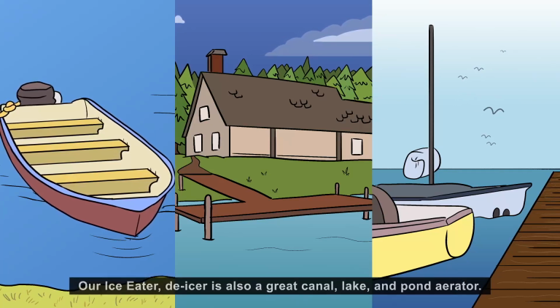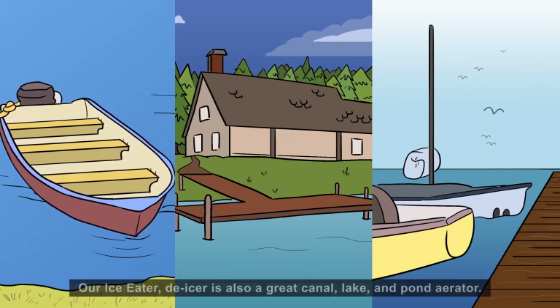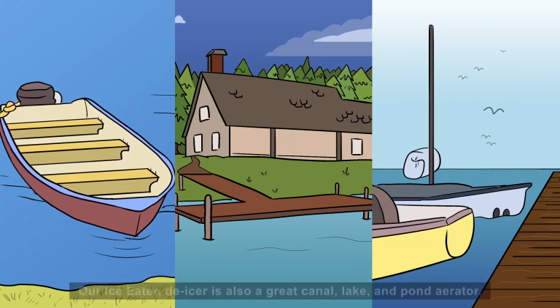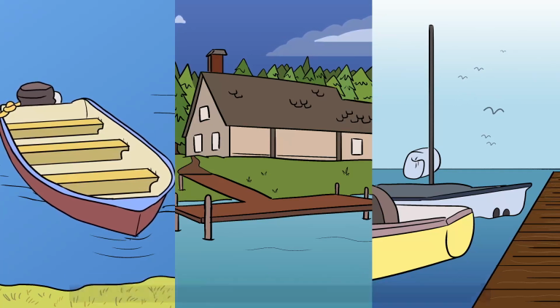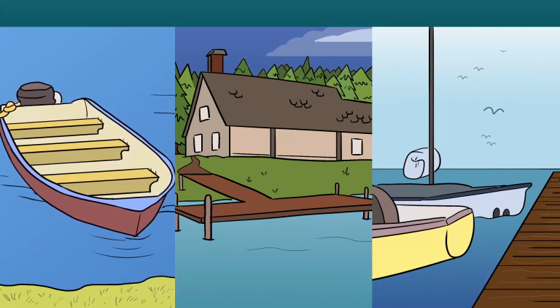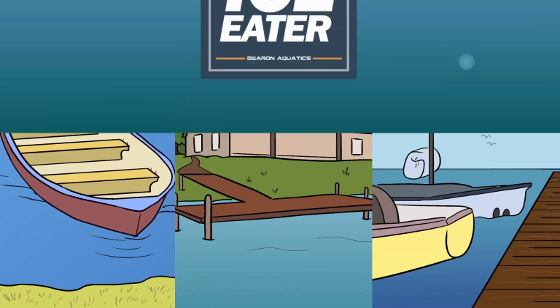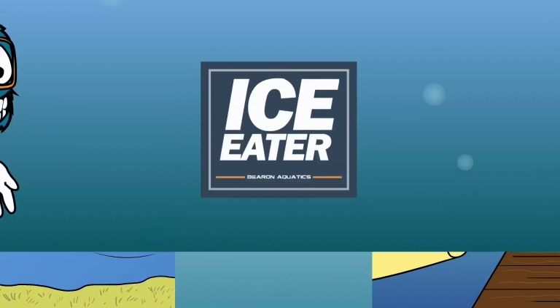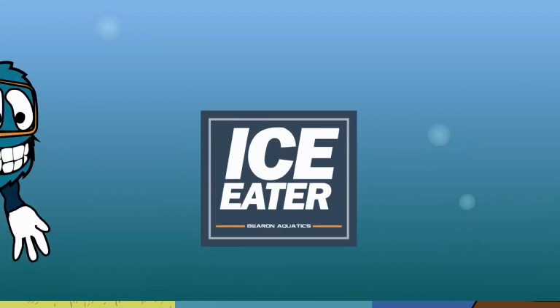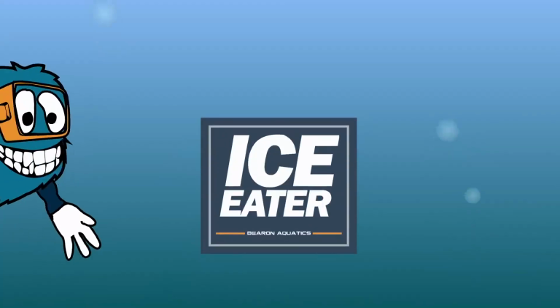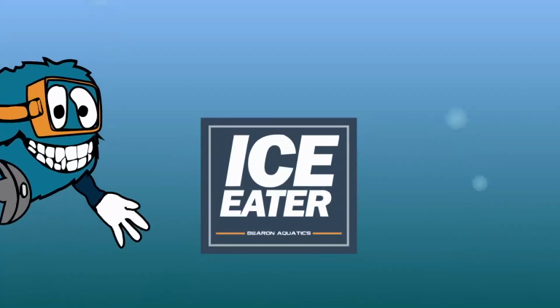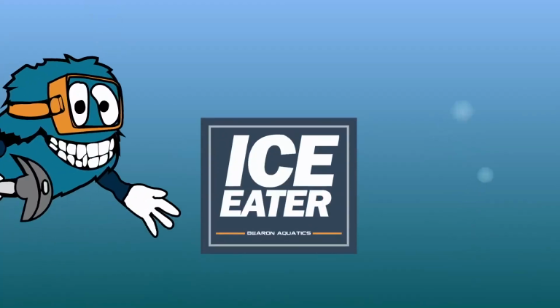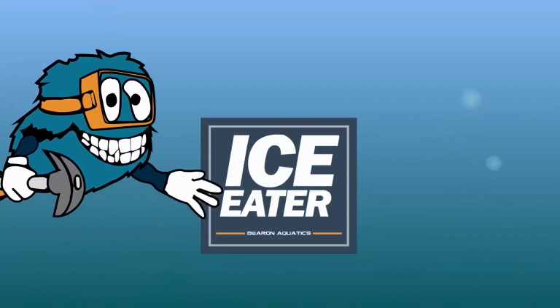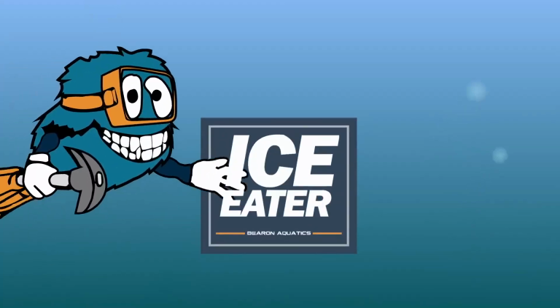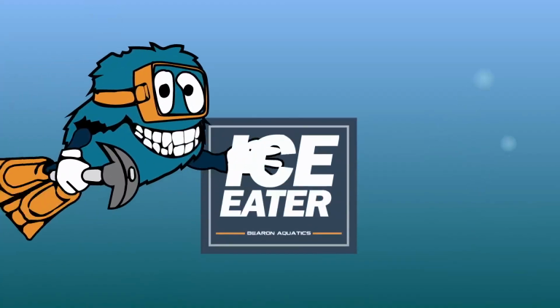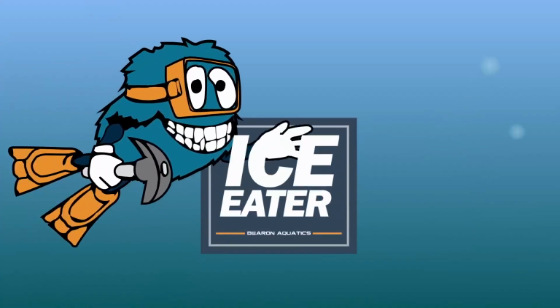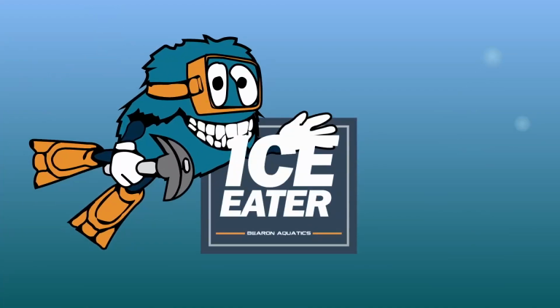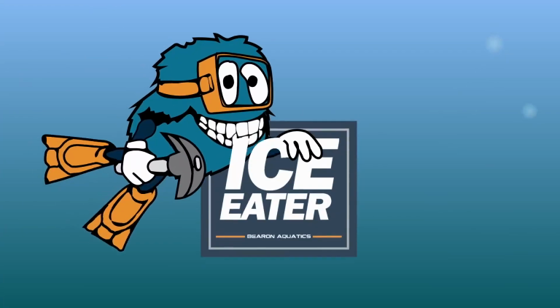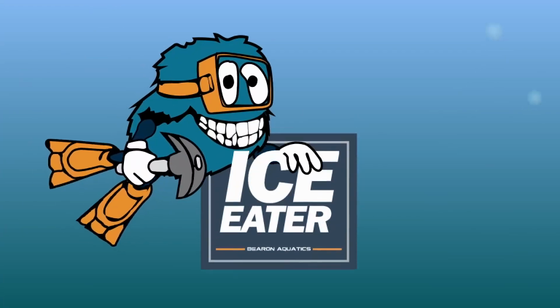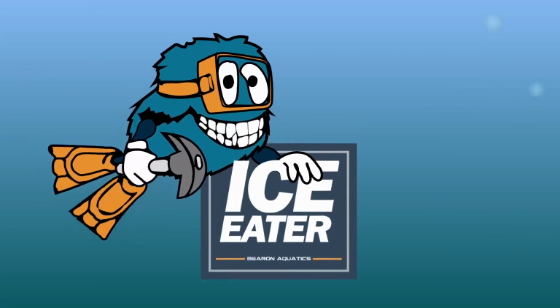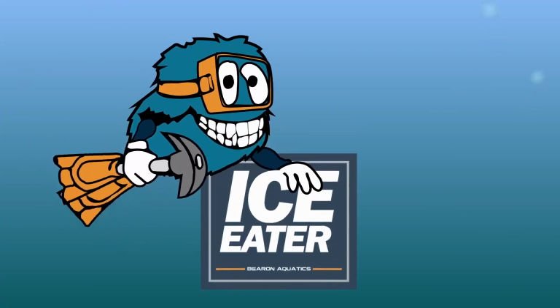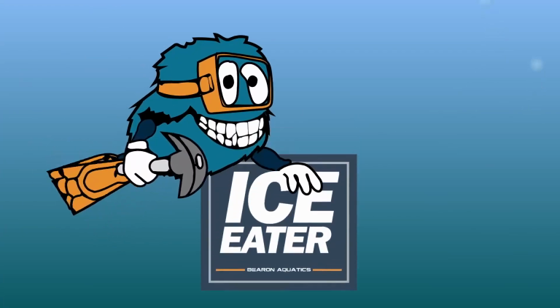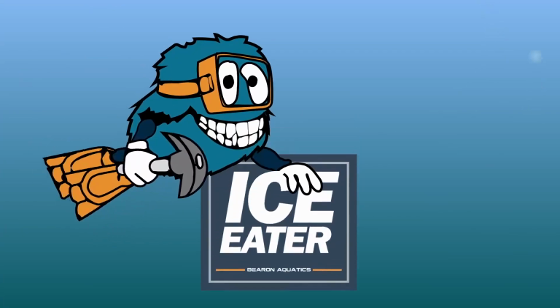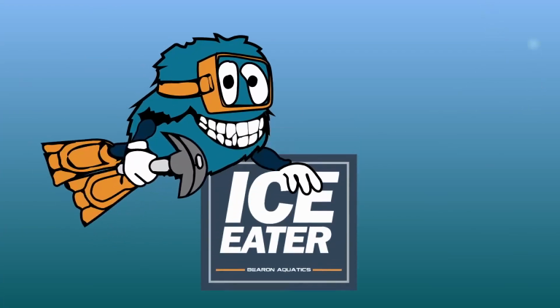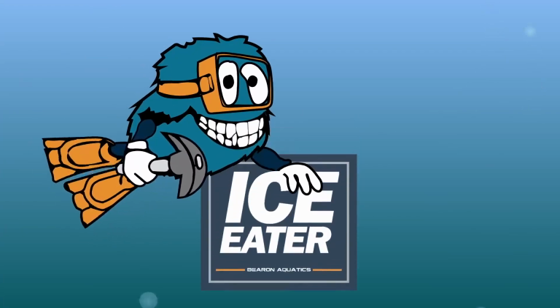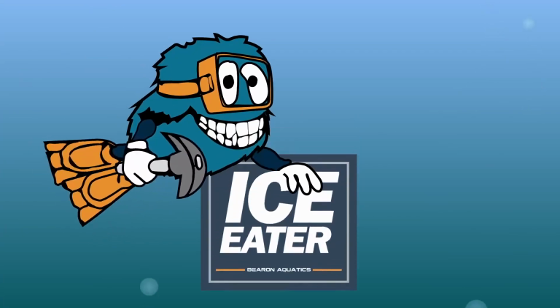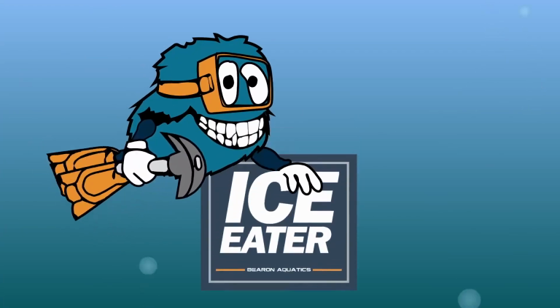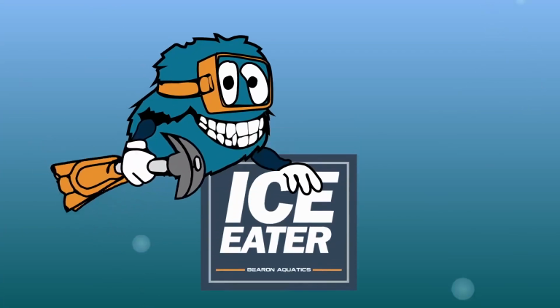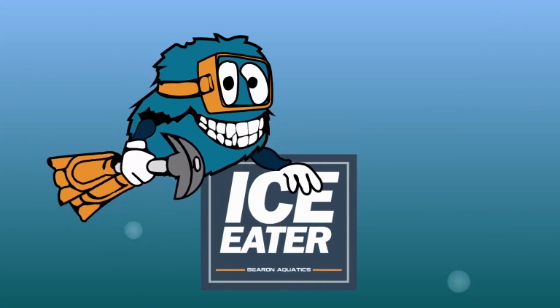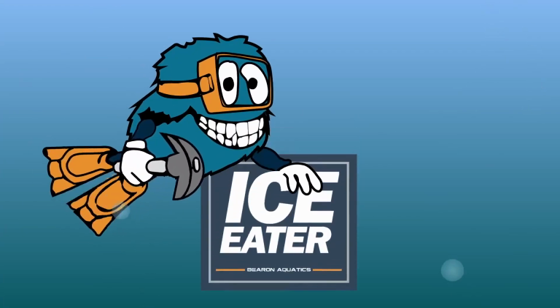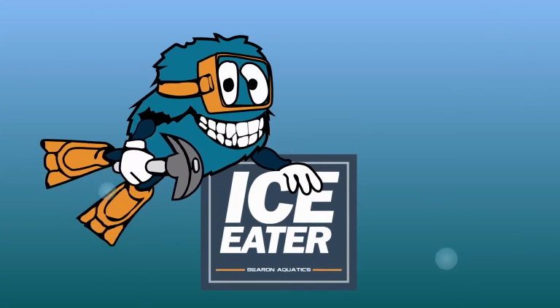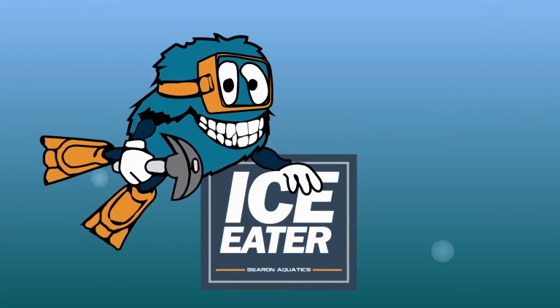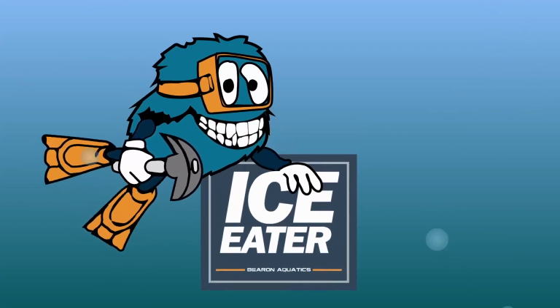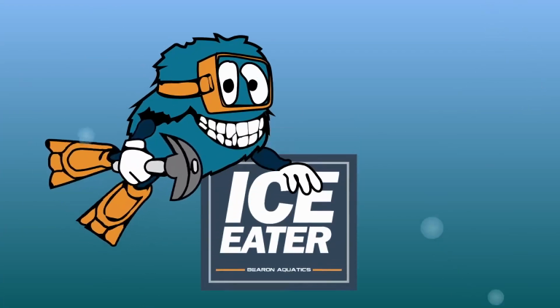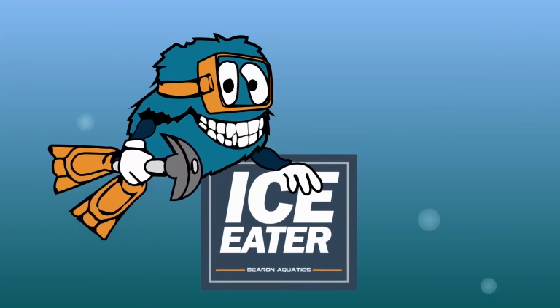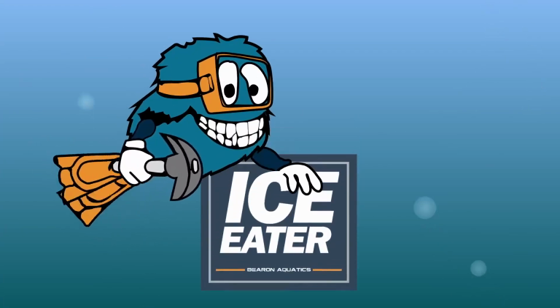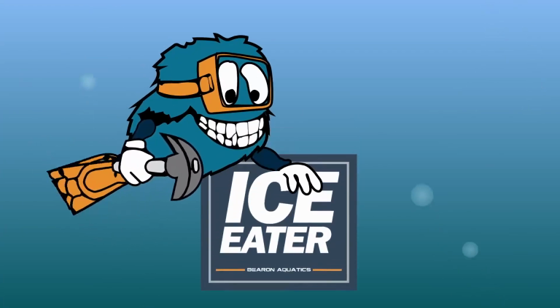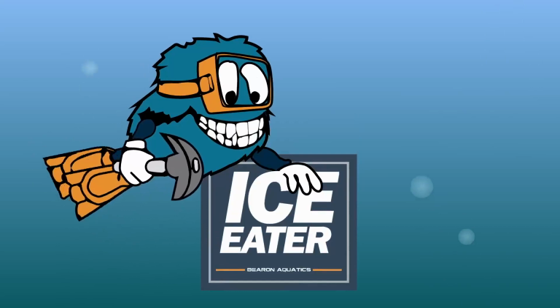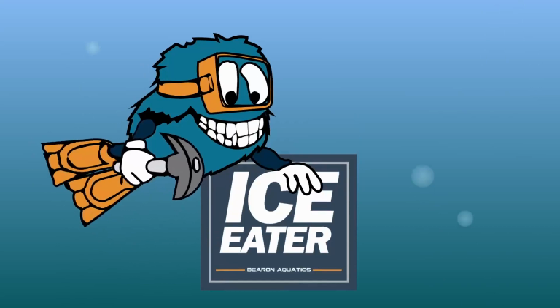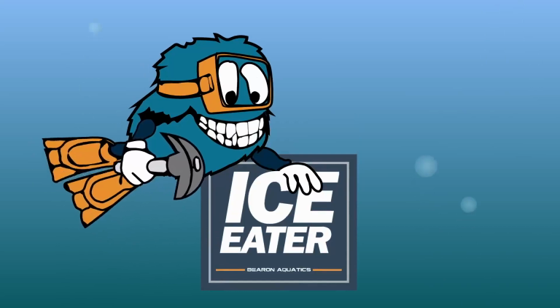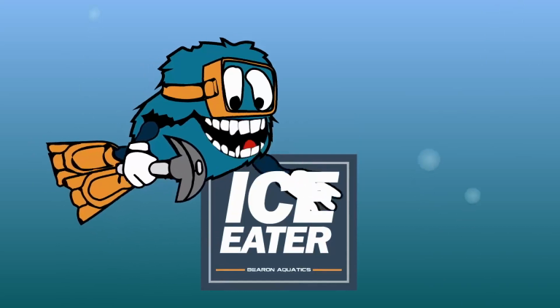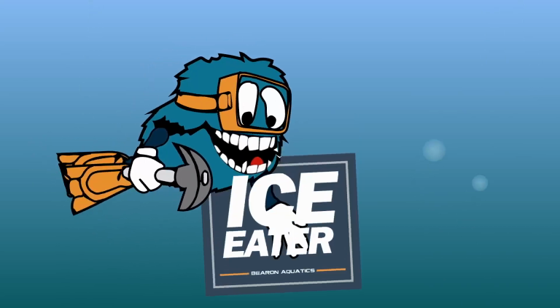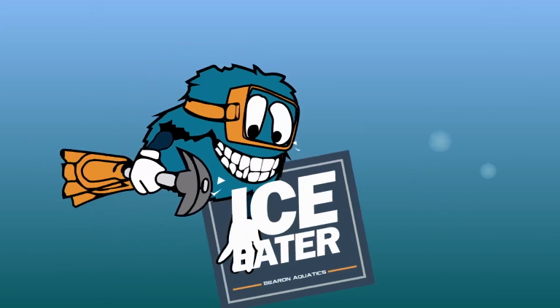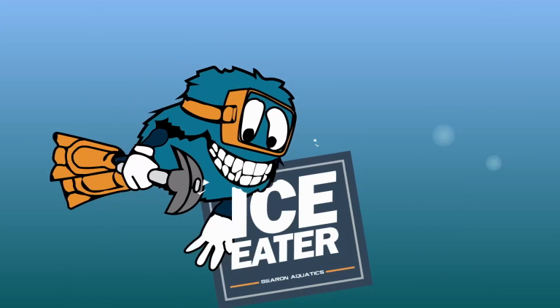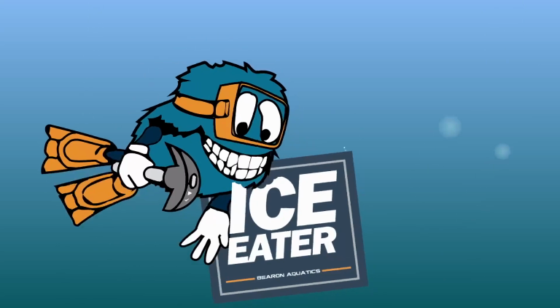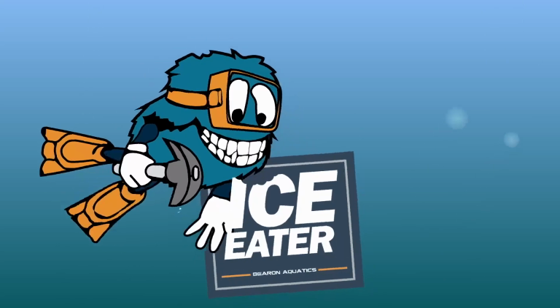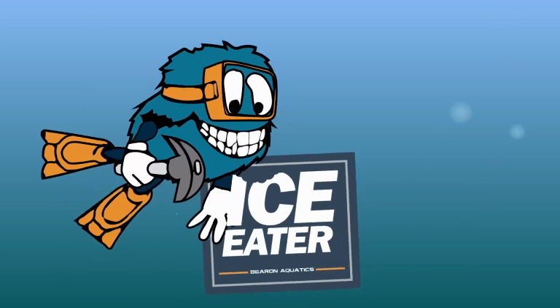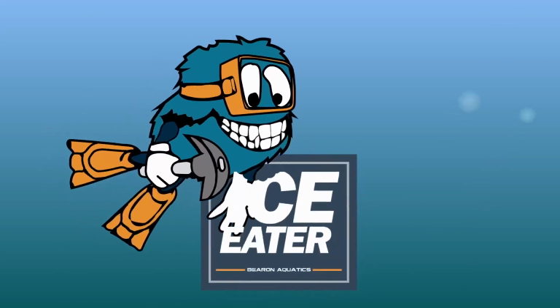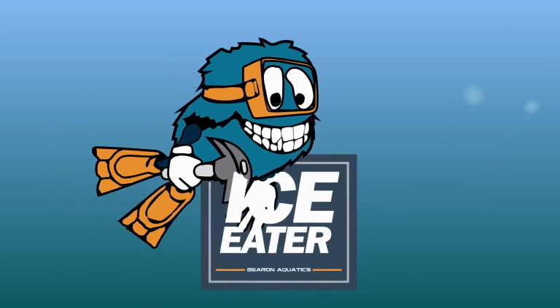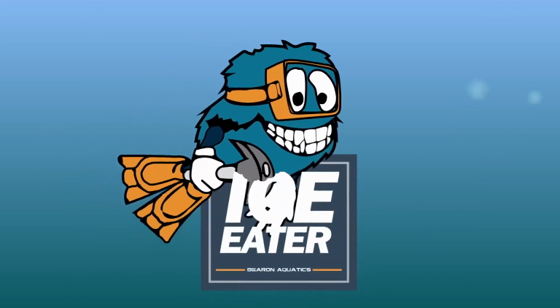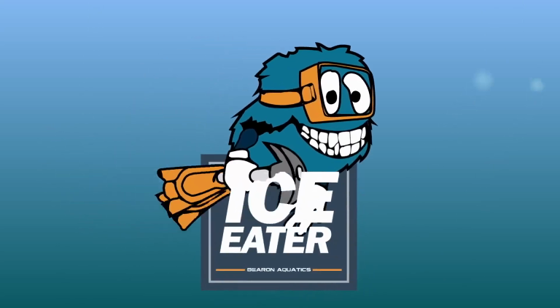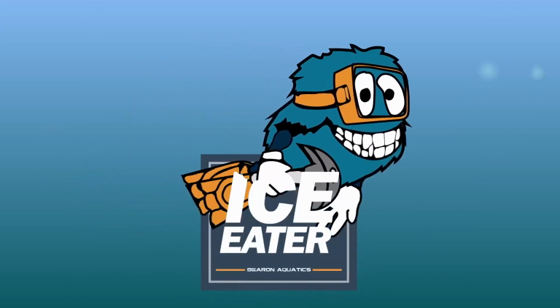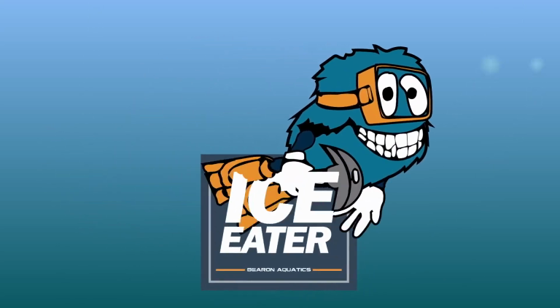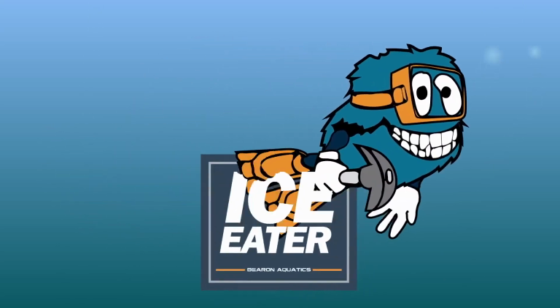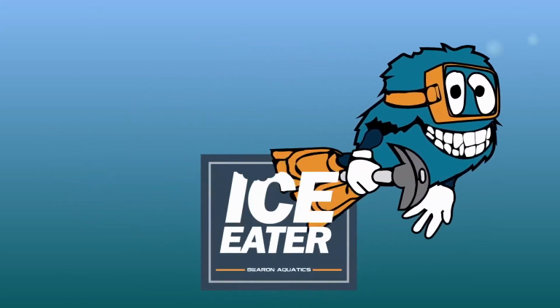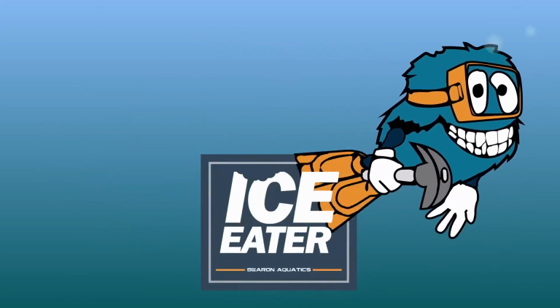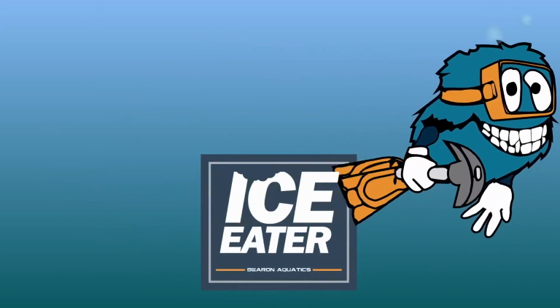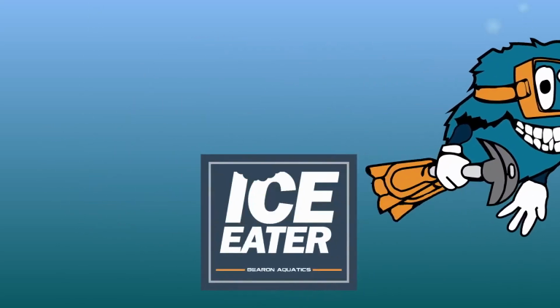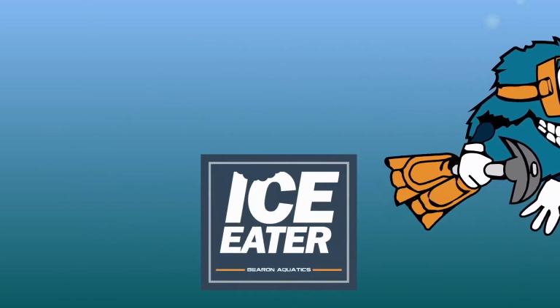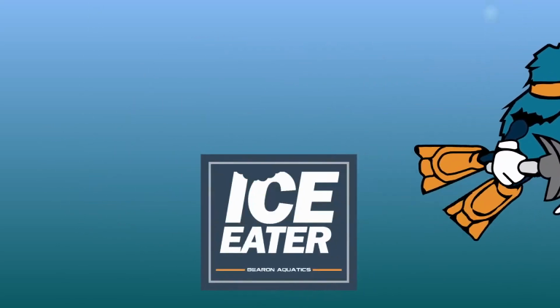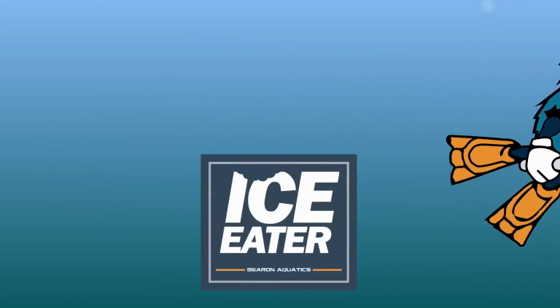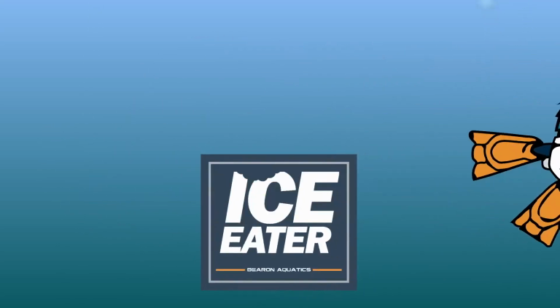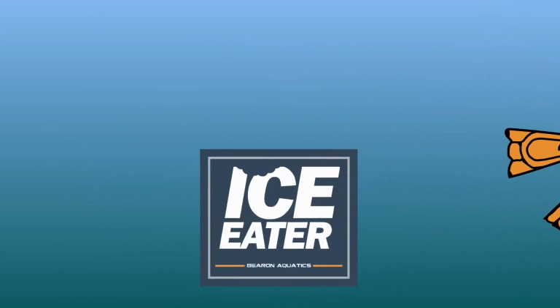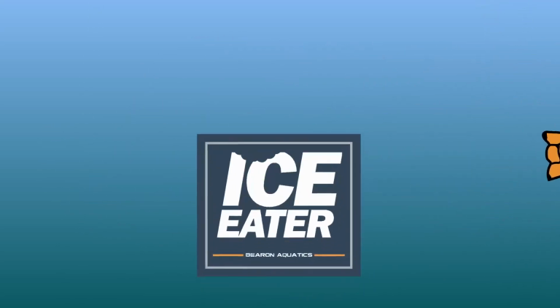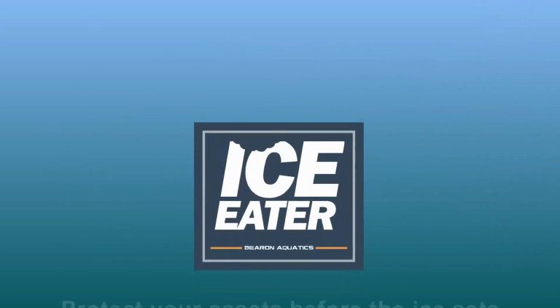Protect your assets before the ice sets with Ice Eater. Ice Eater is just exactly what you want to do.